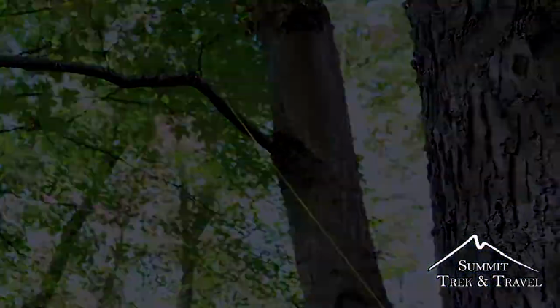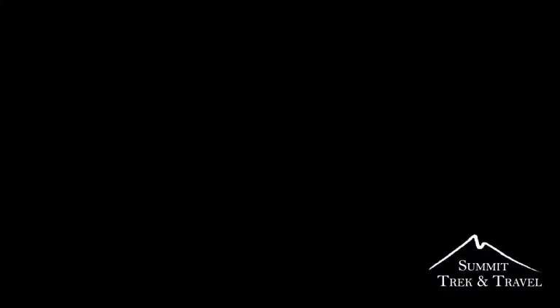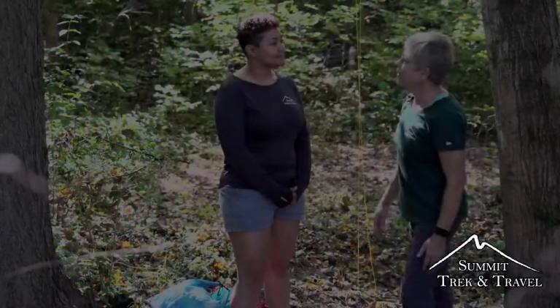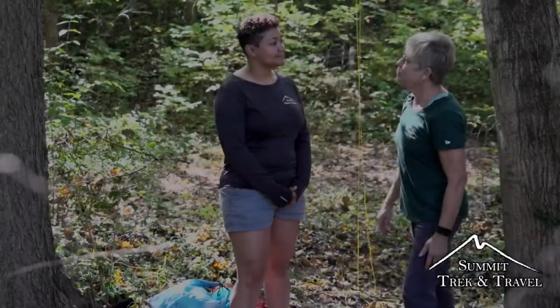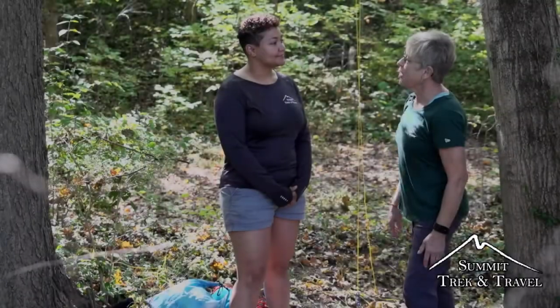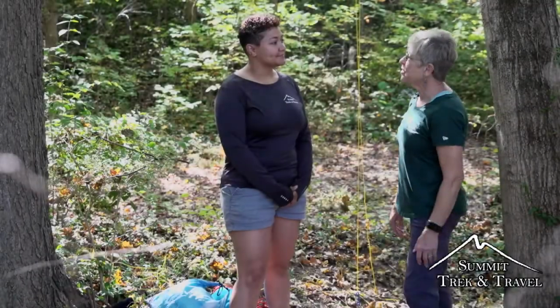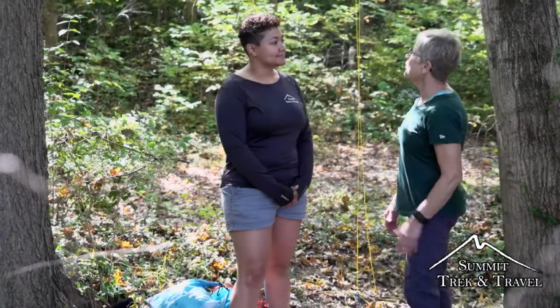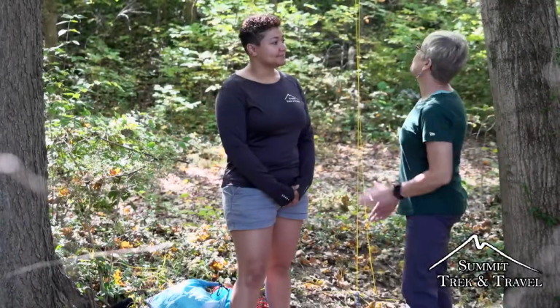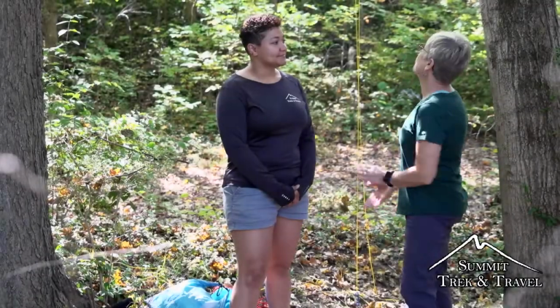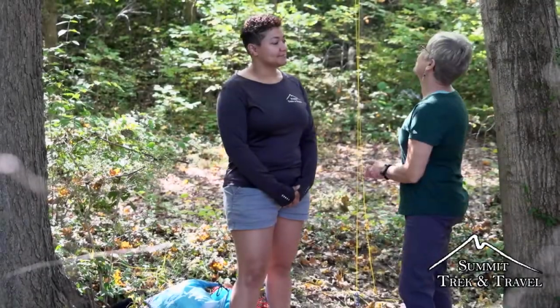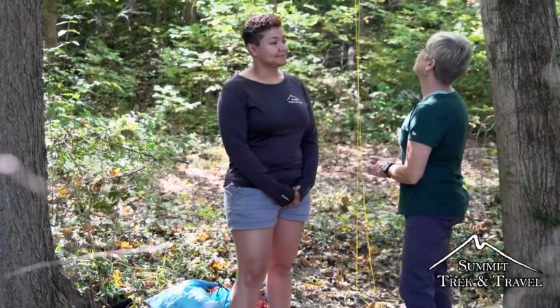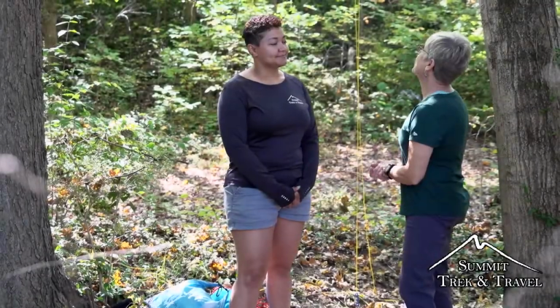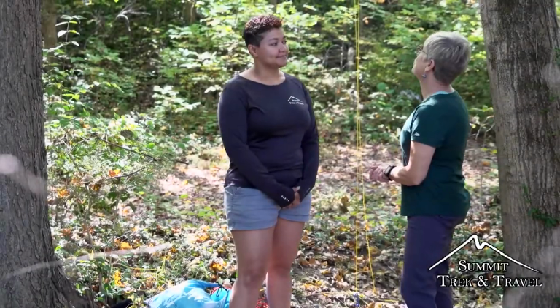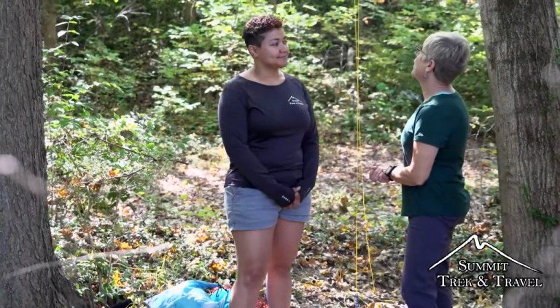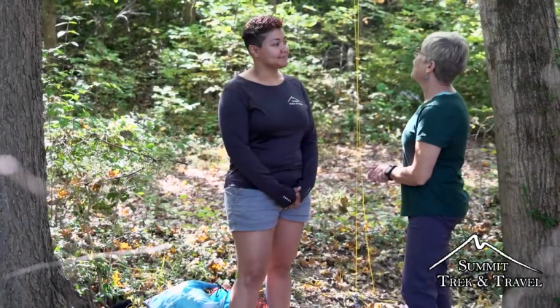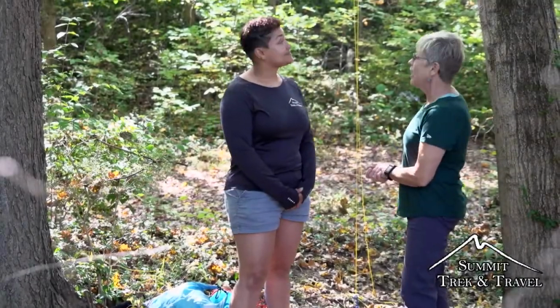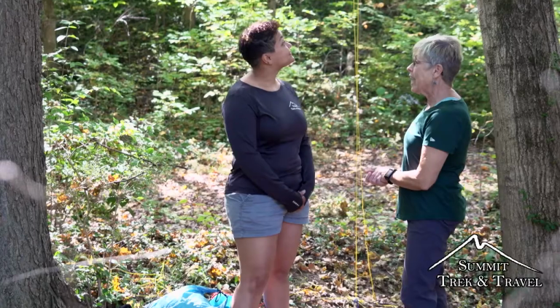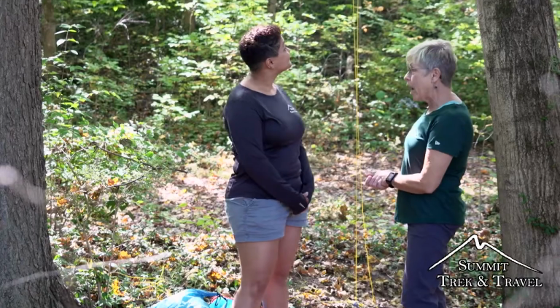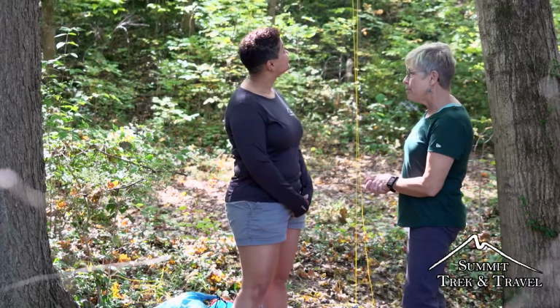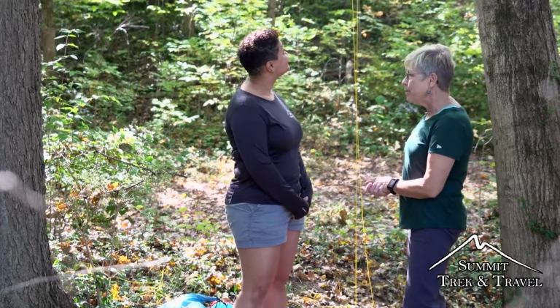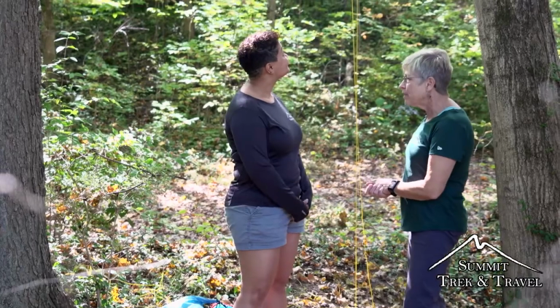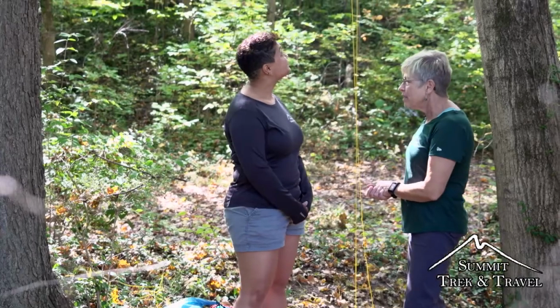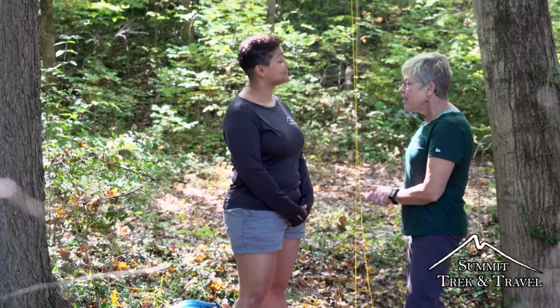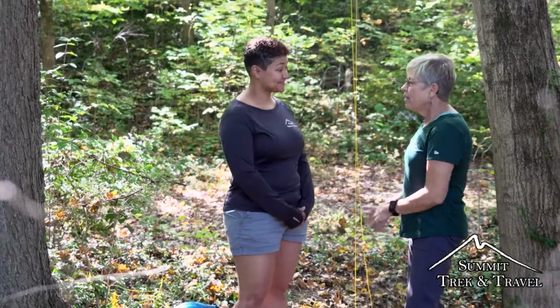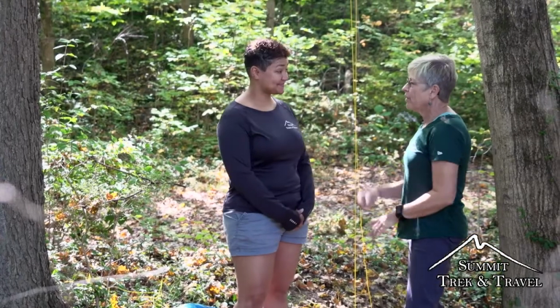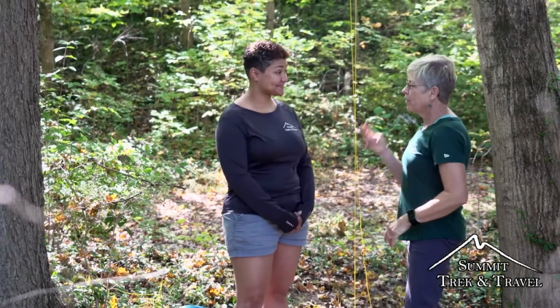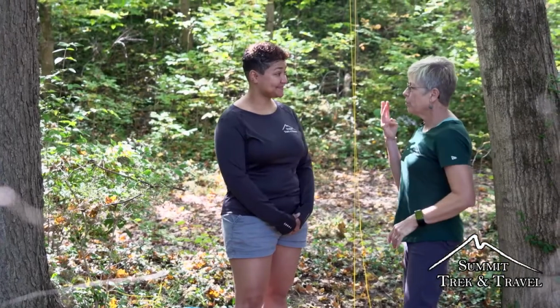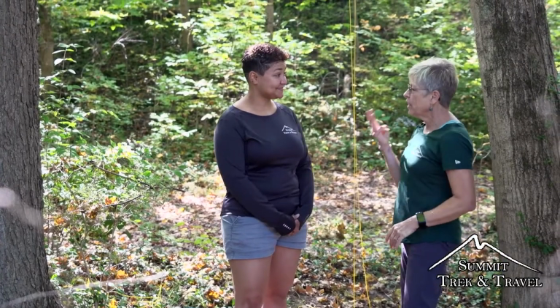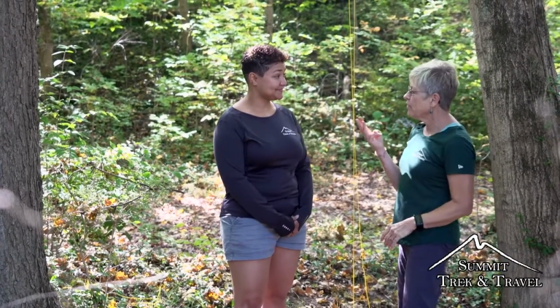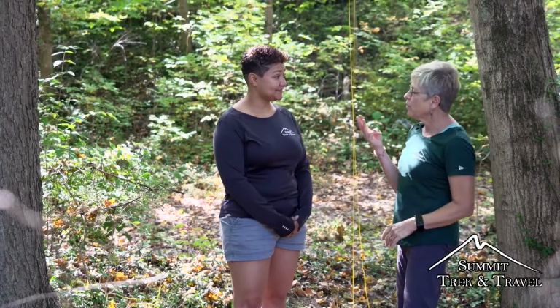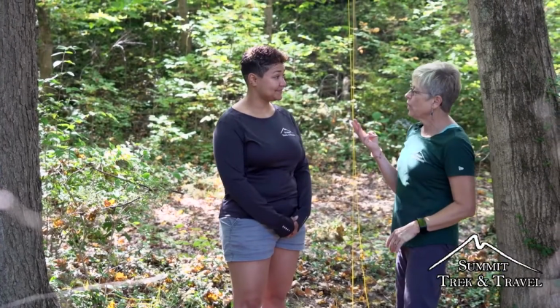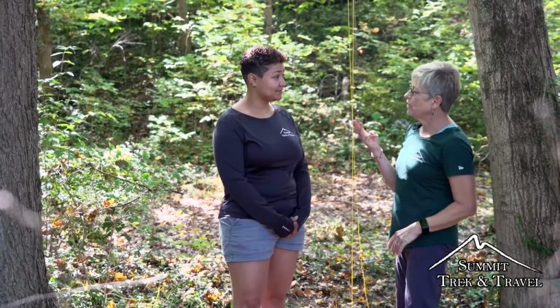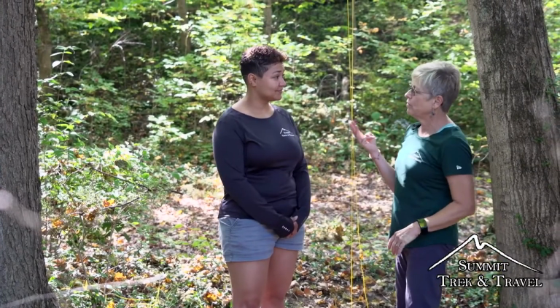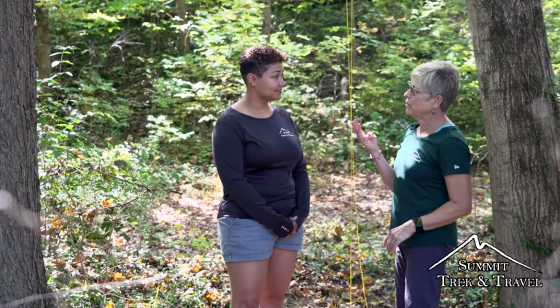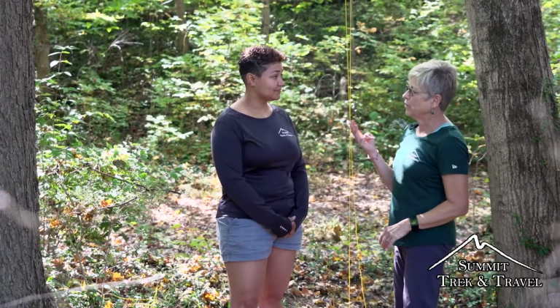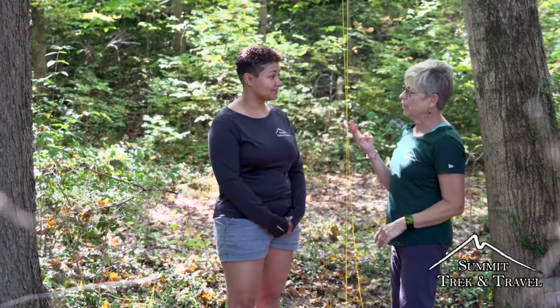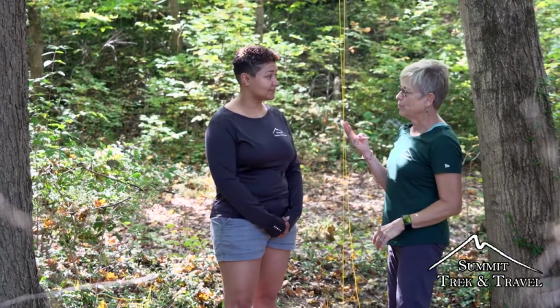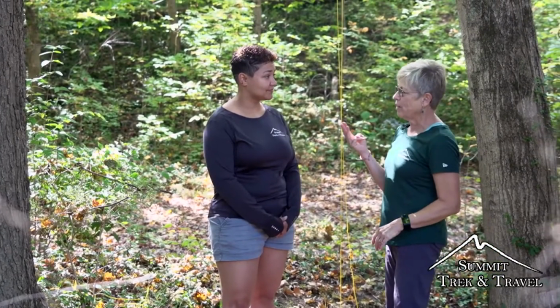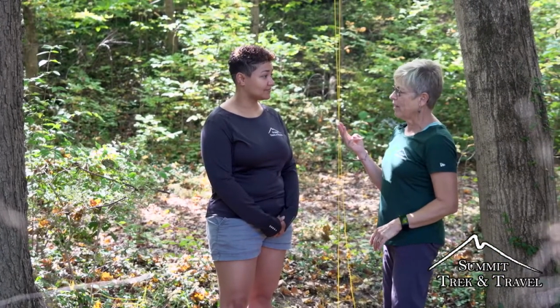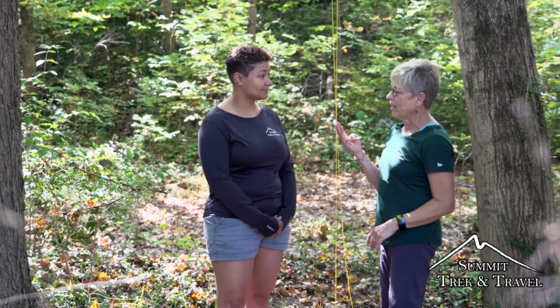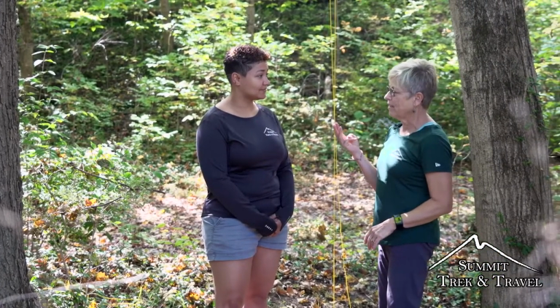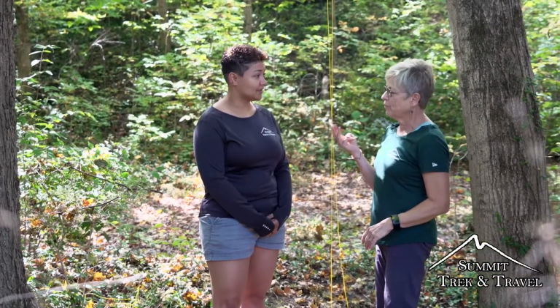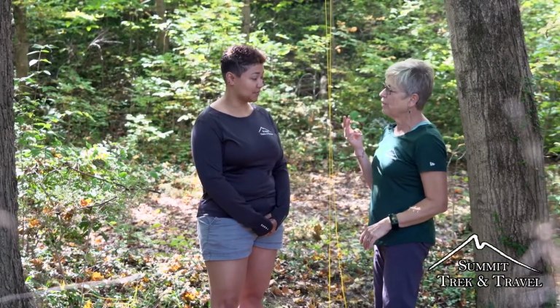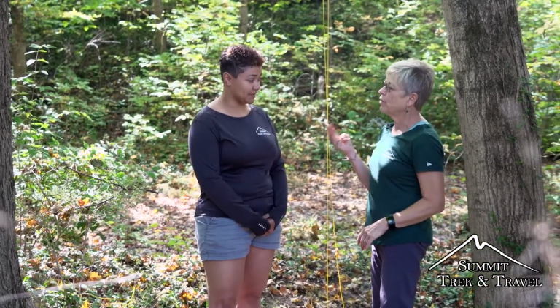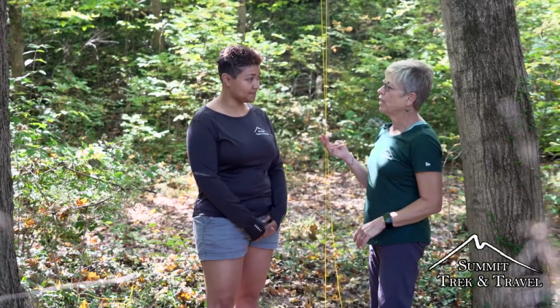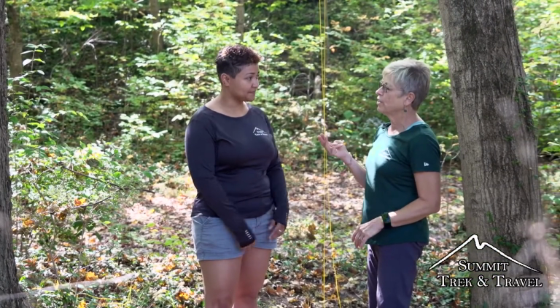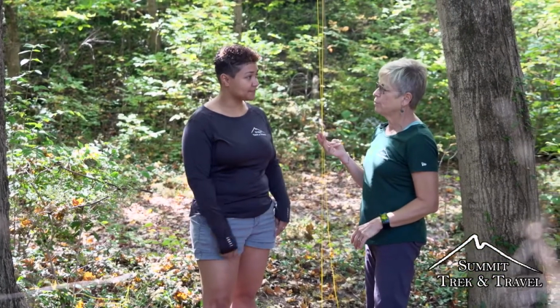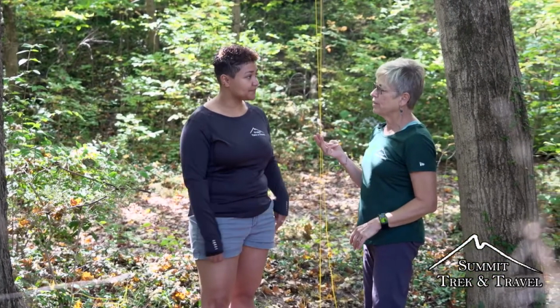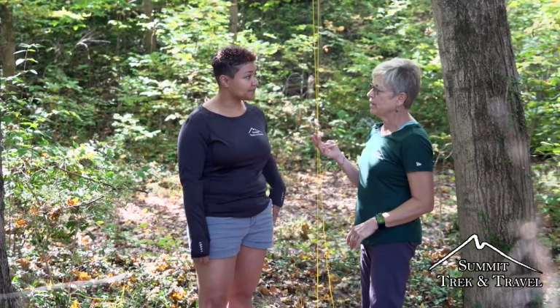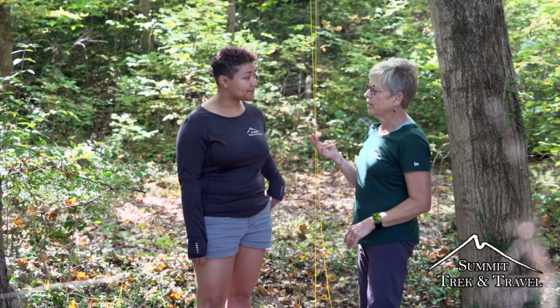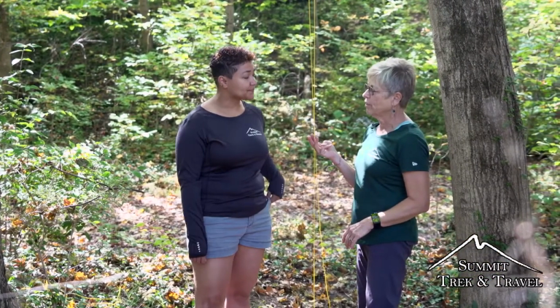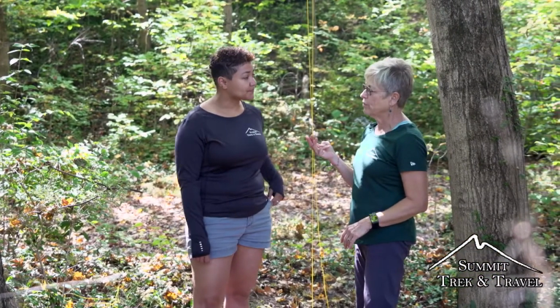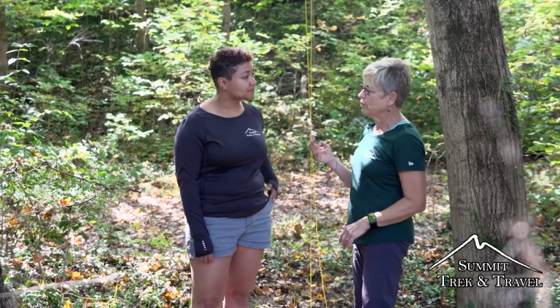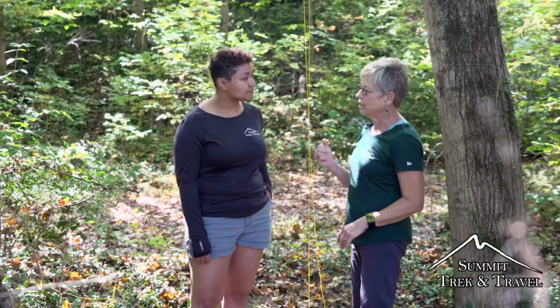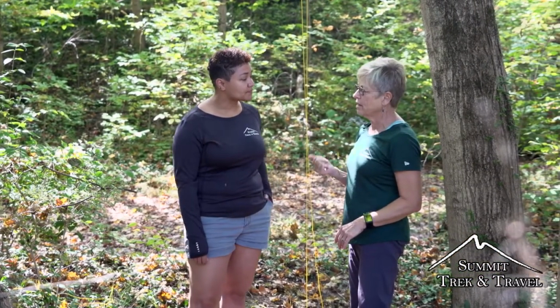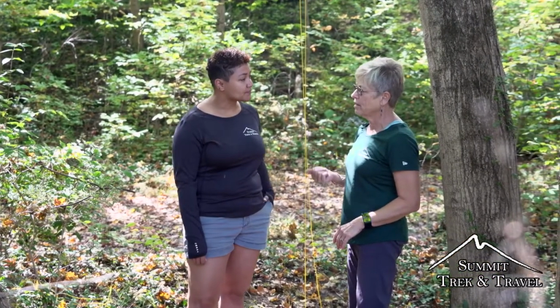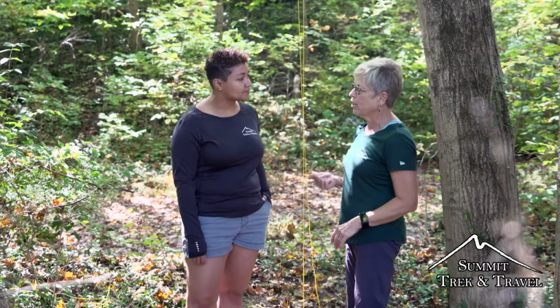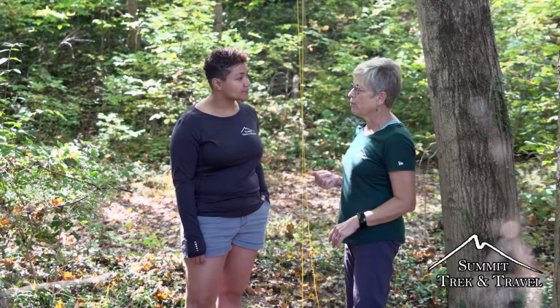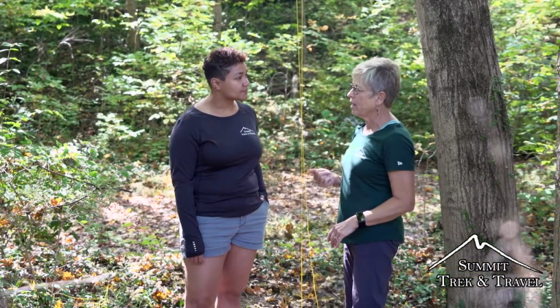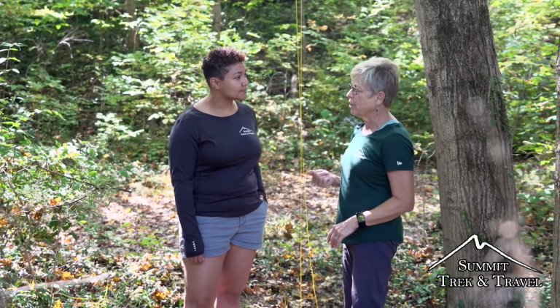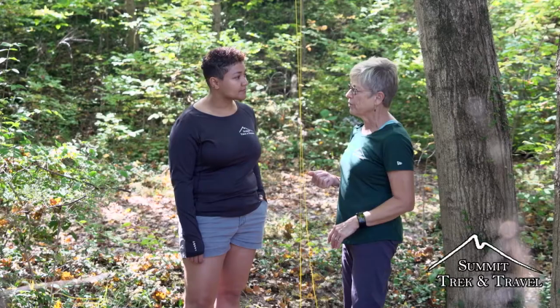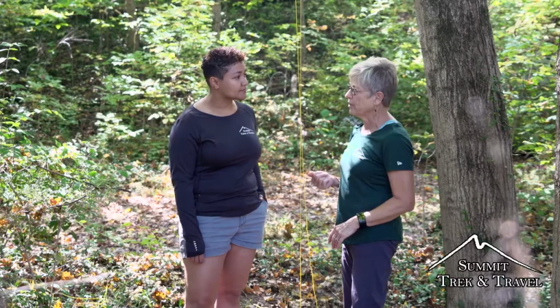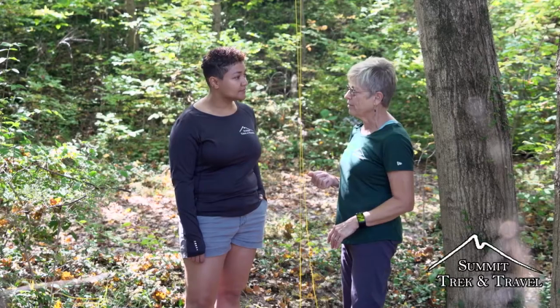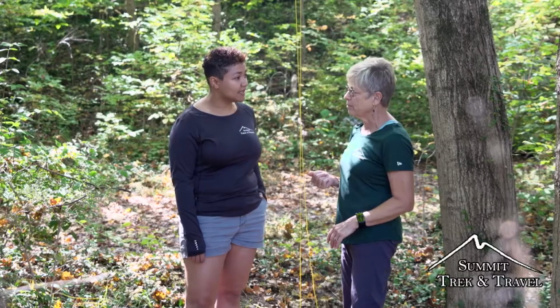Okay Allison, so now we've got the bear hang up. We've got three different ways of using this bear hang — three different ways of protecting our food. So let's talk about all three of them.